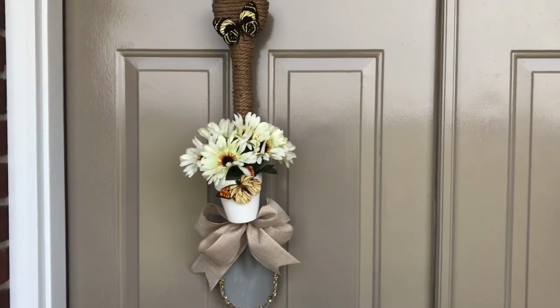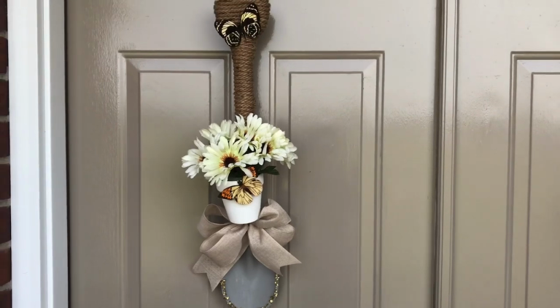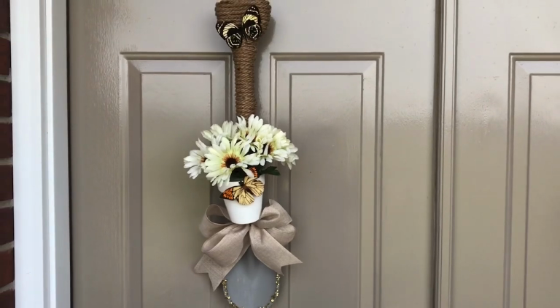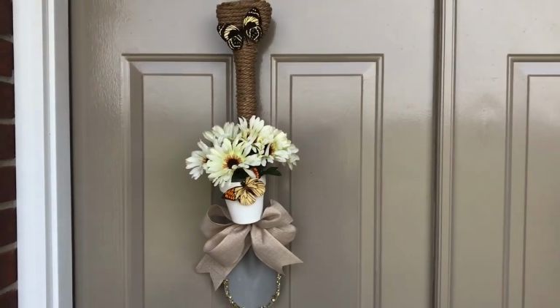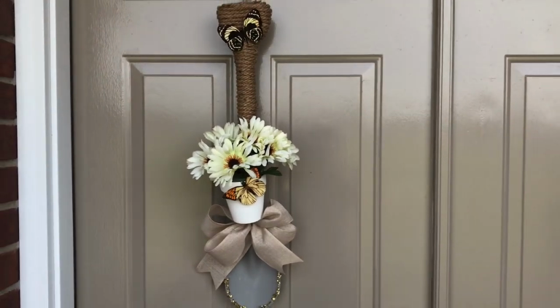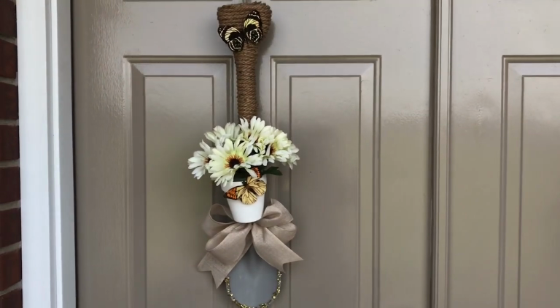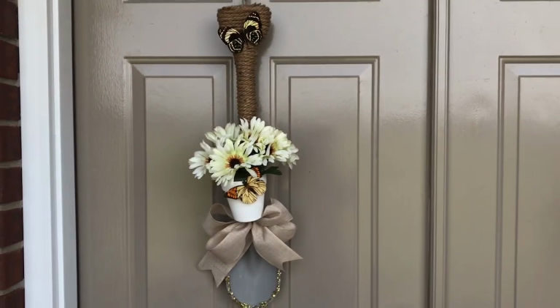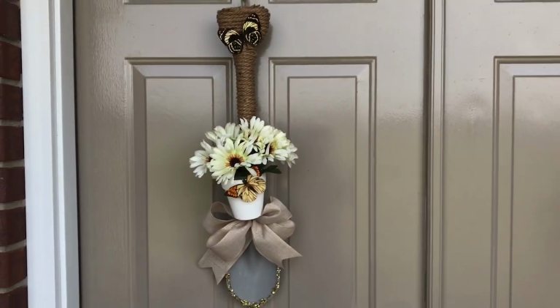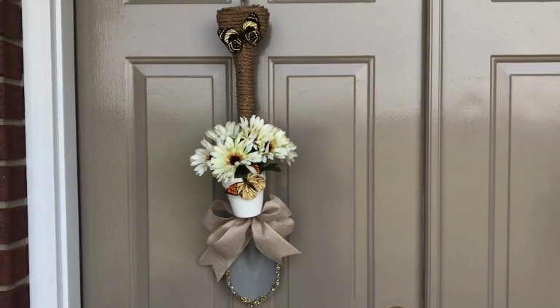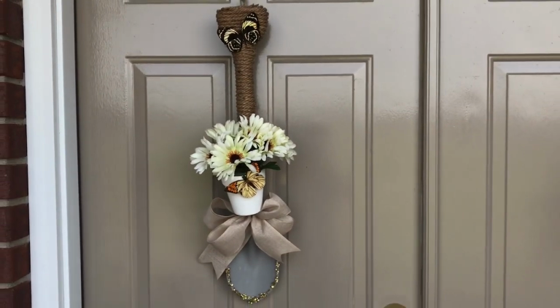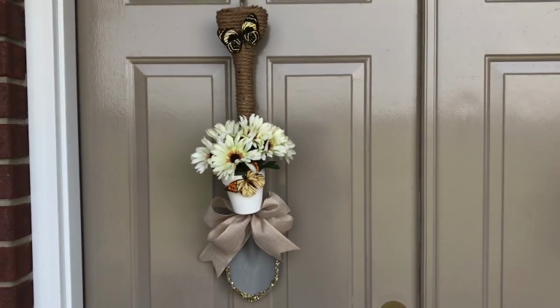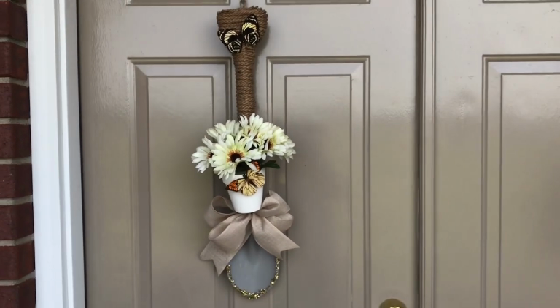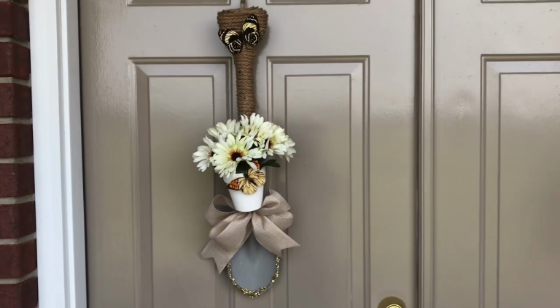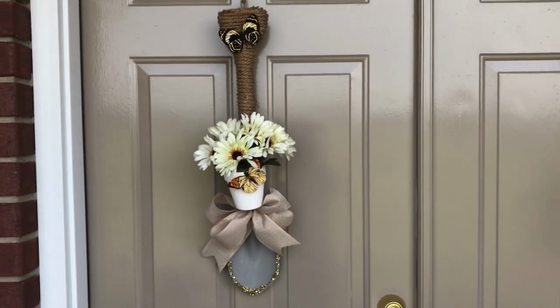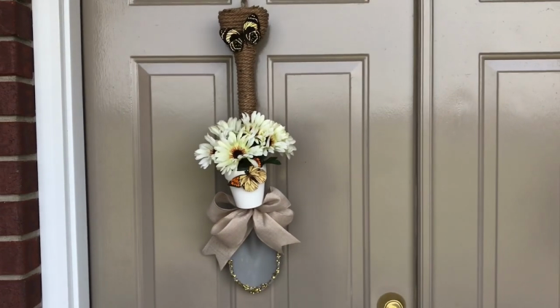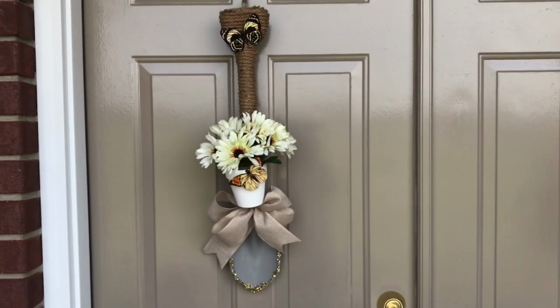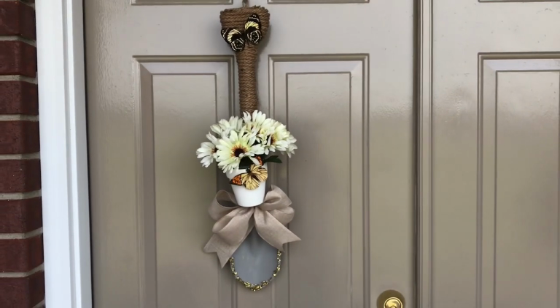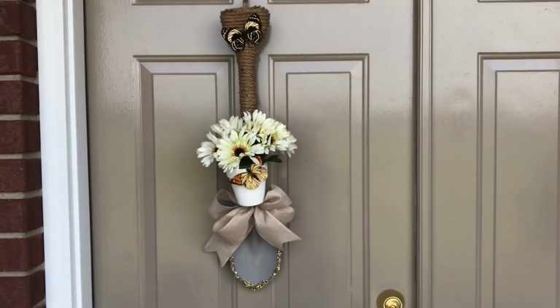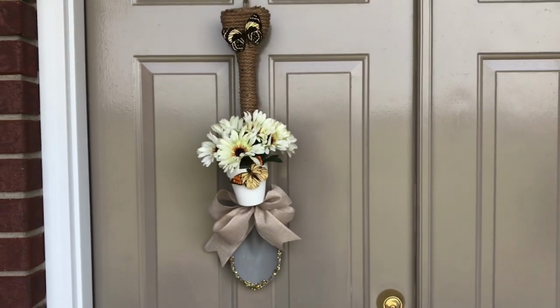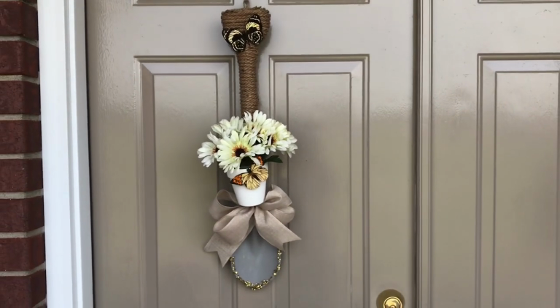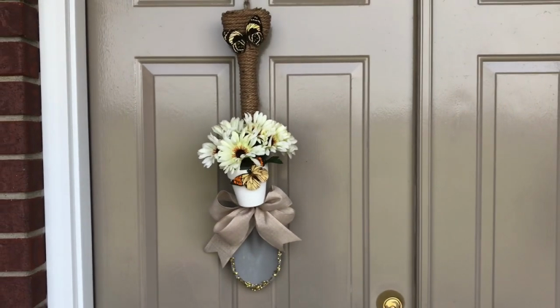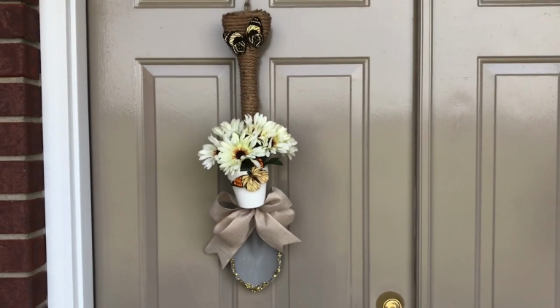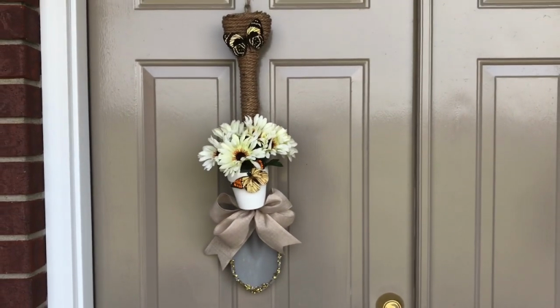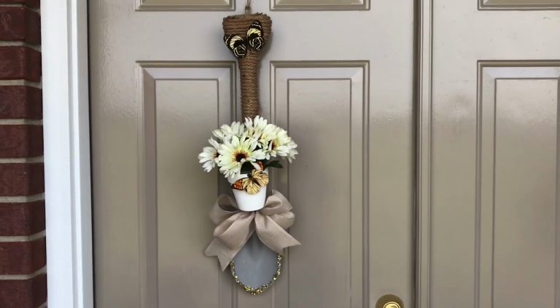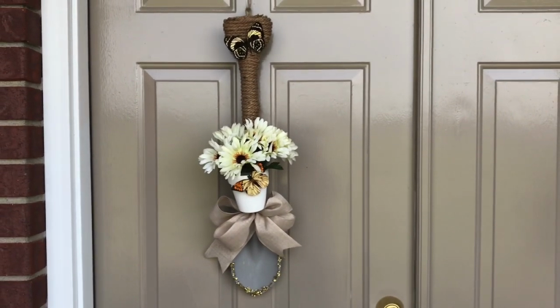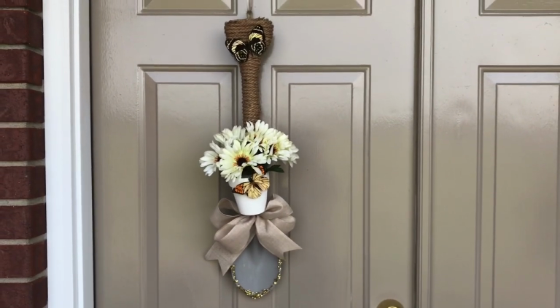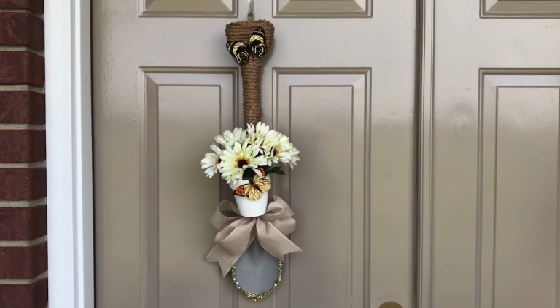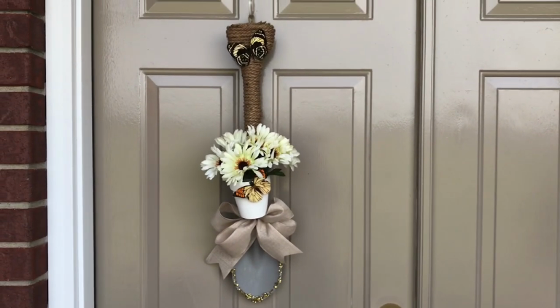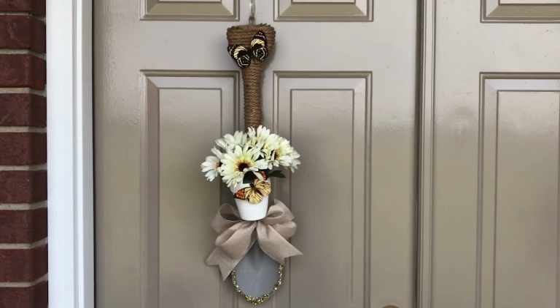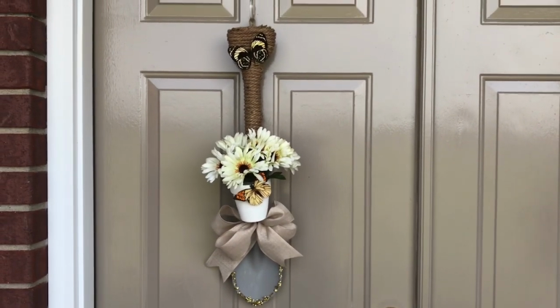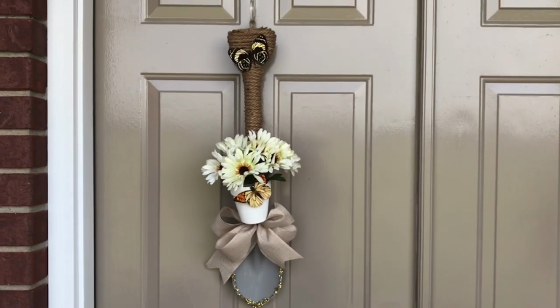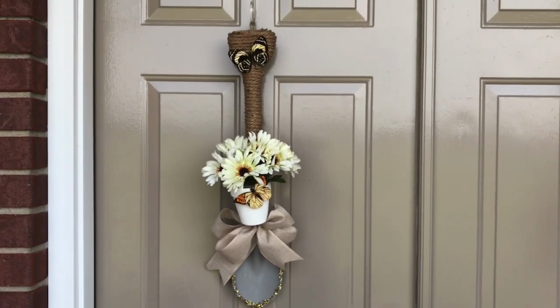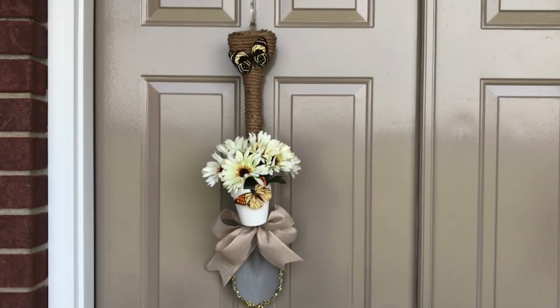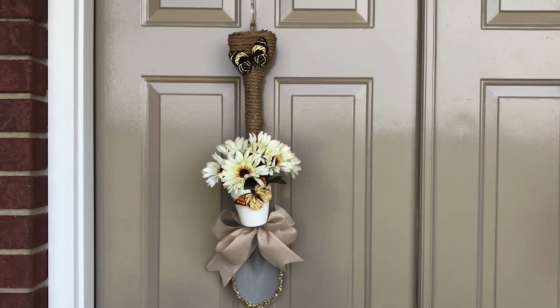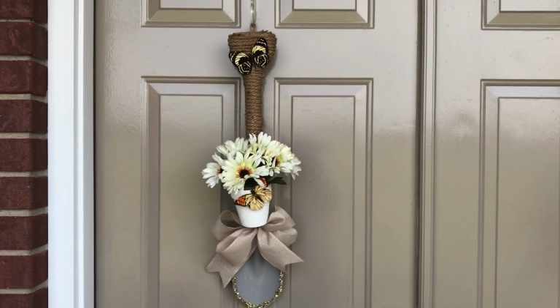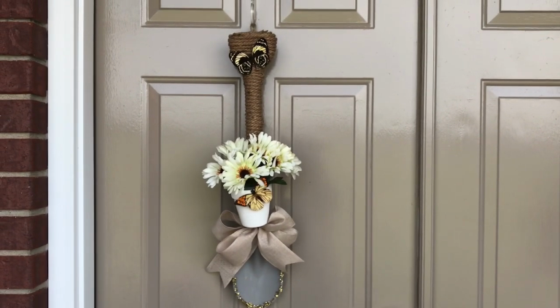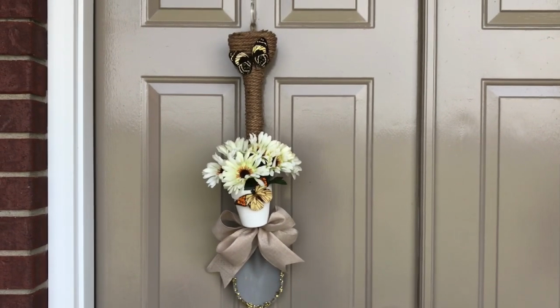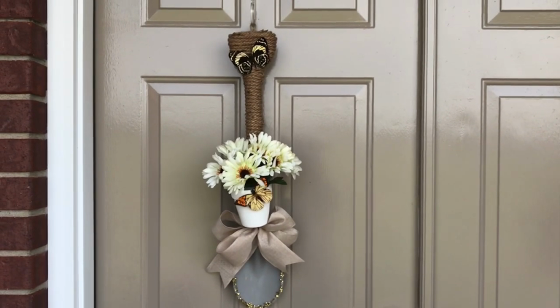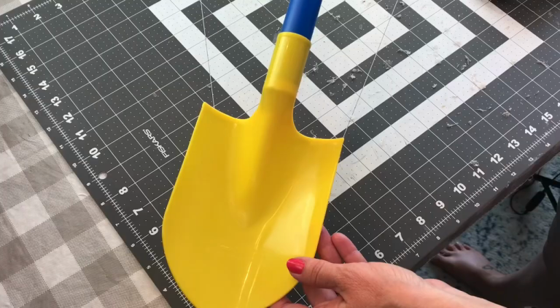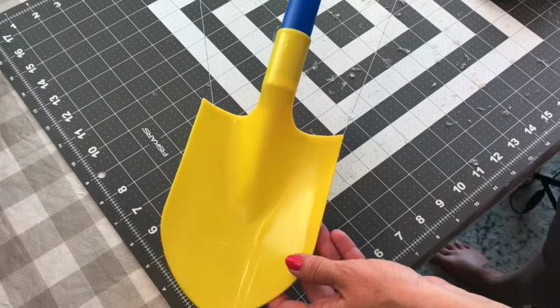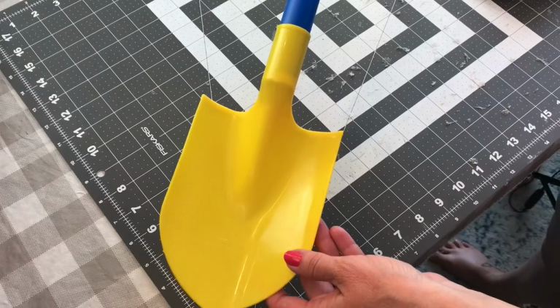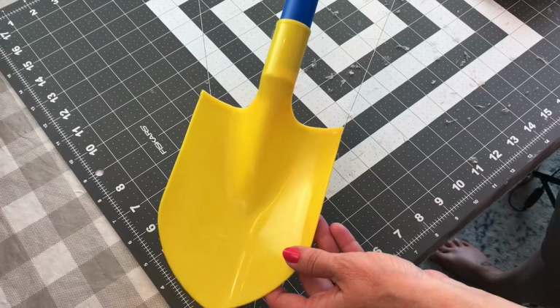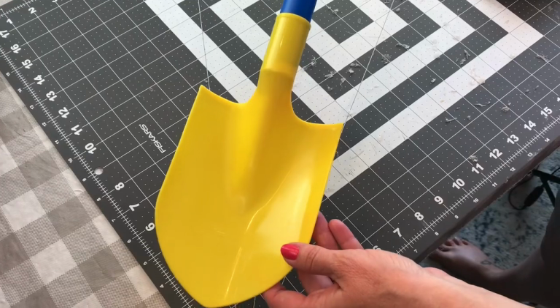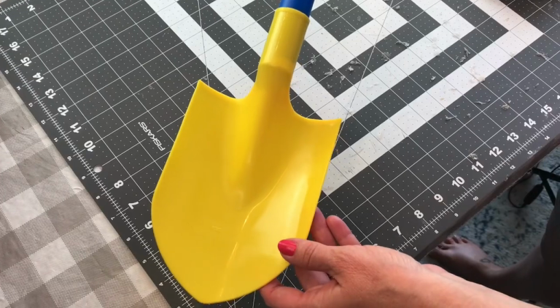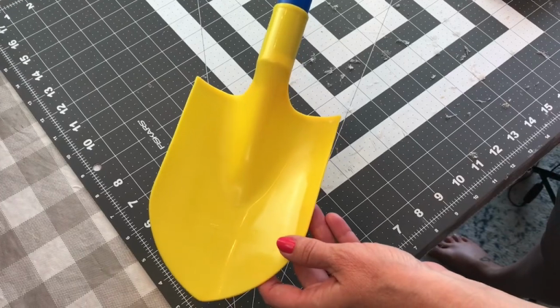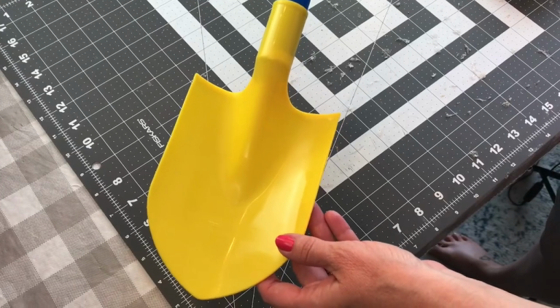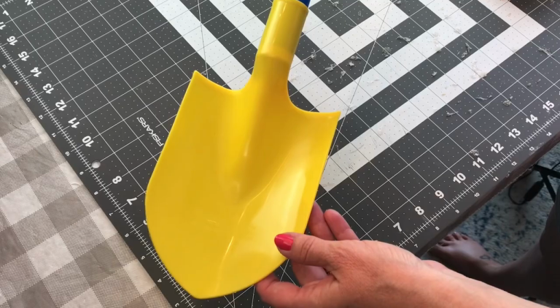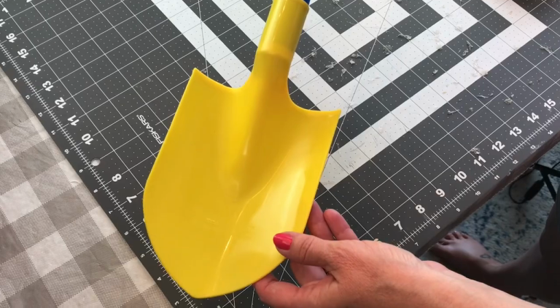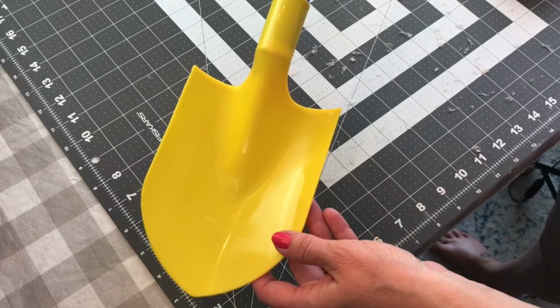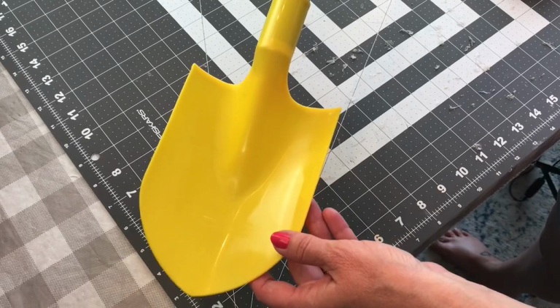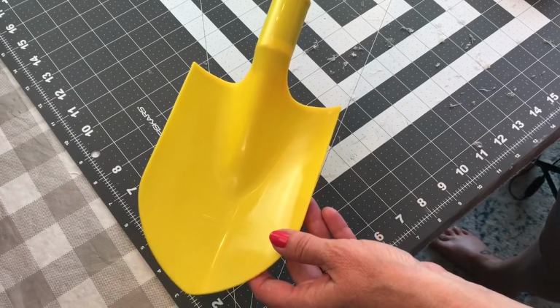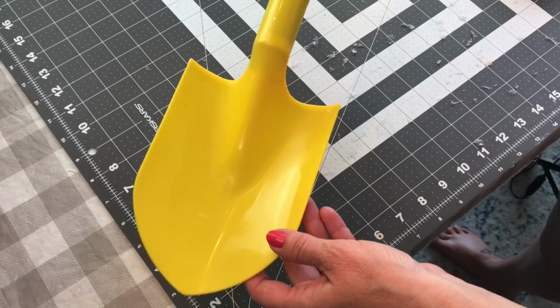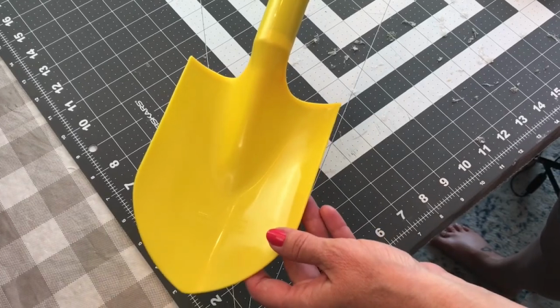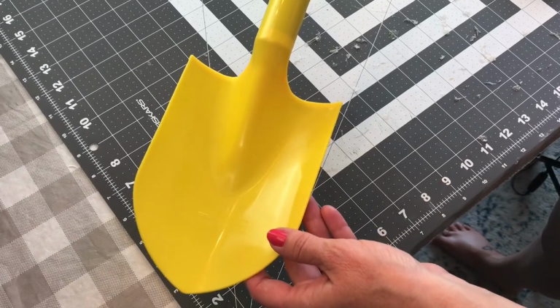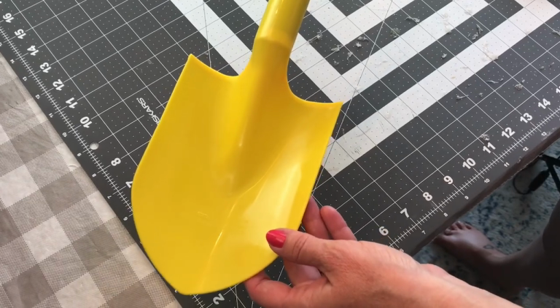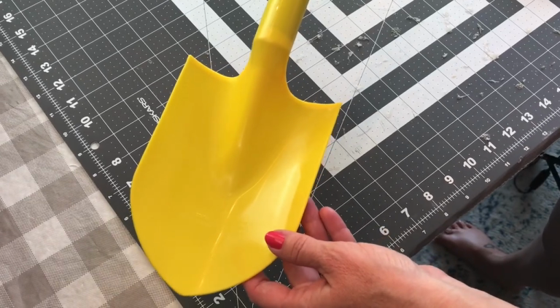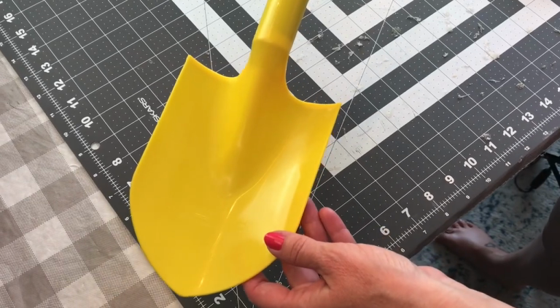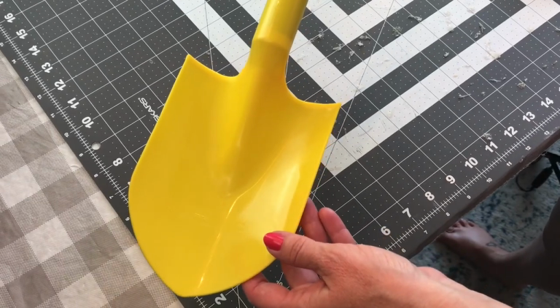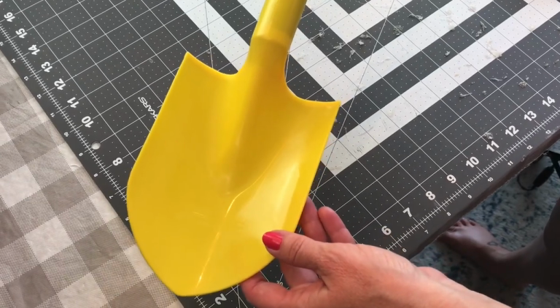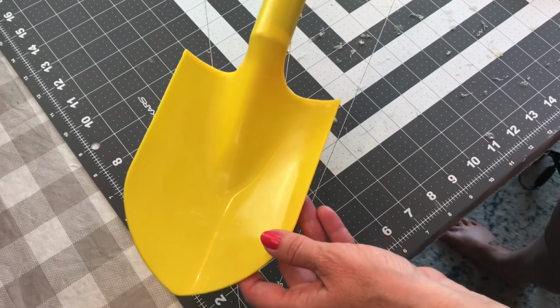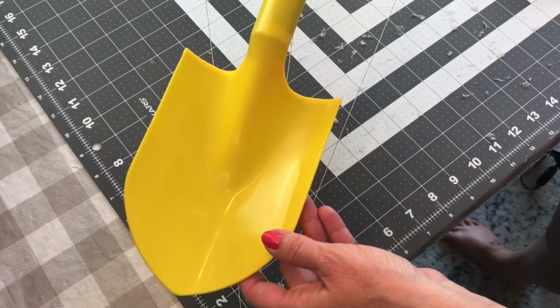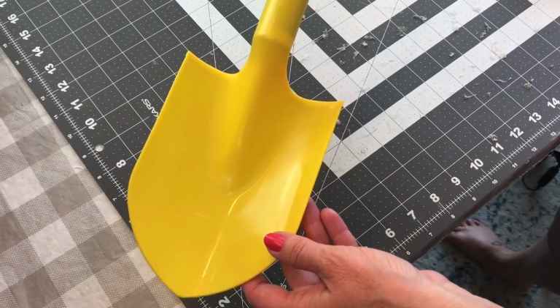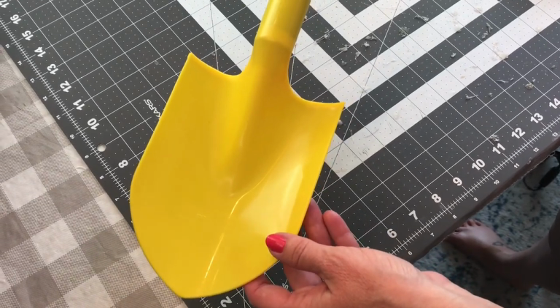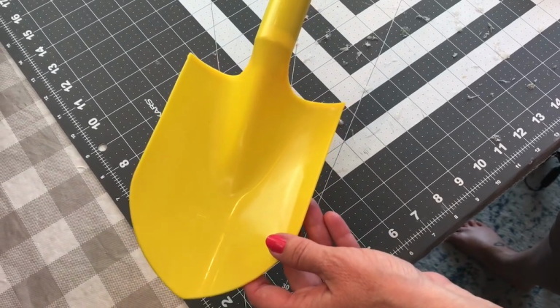Today we're going to be making a sand shovel door hanger. So simple to make. Everything's from Dollar Tree.